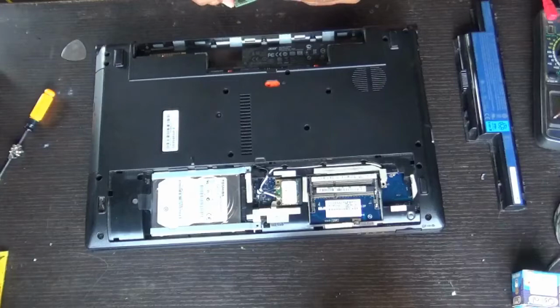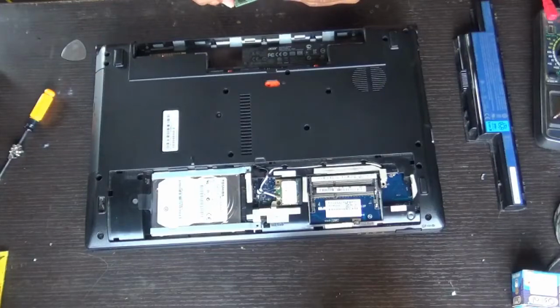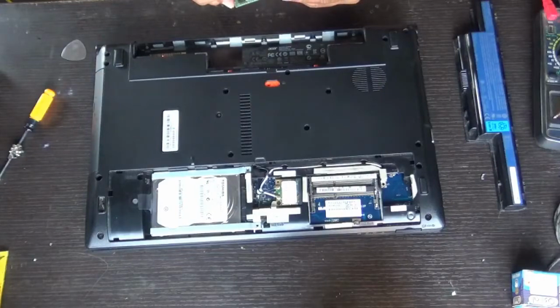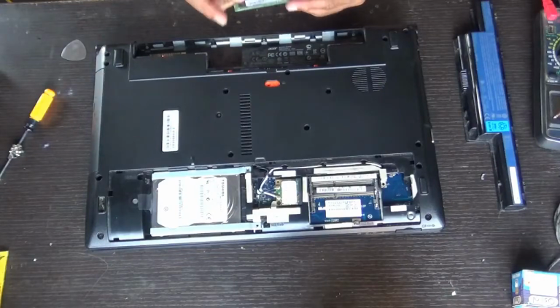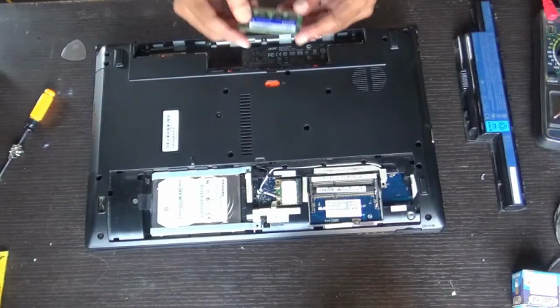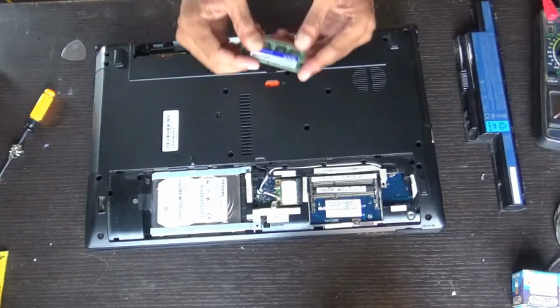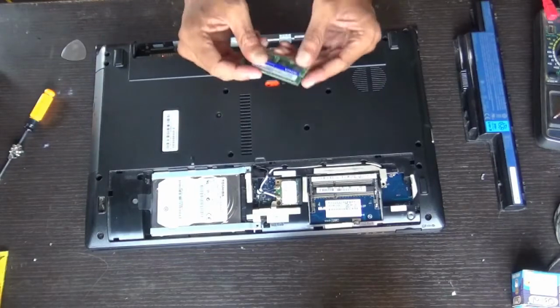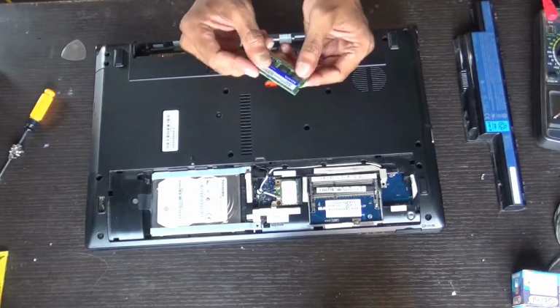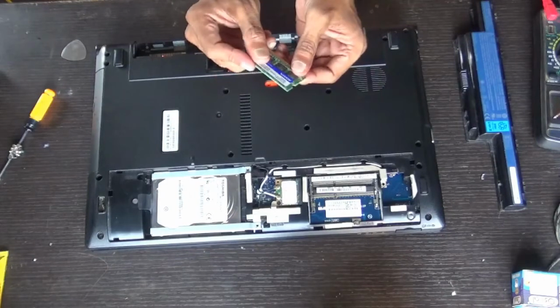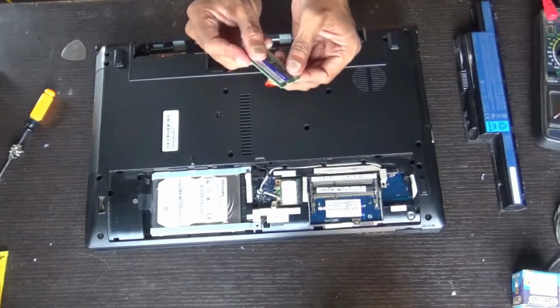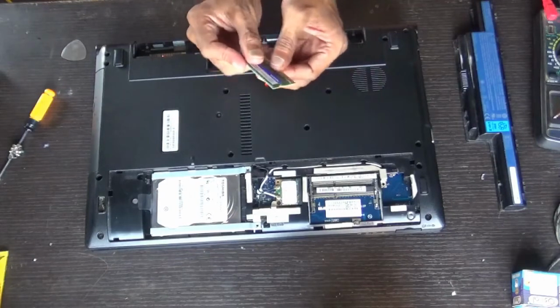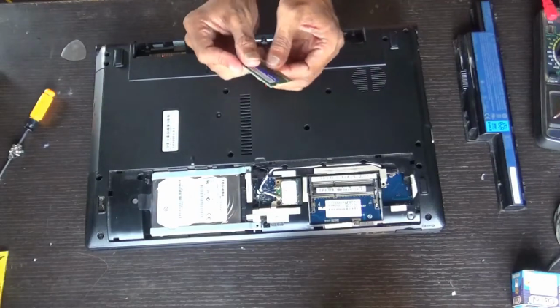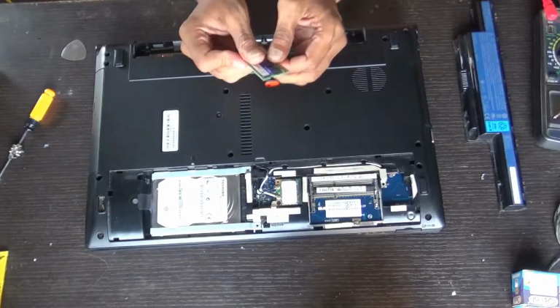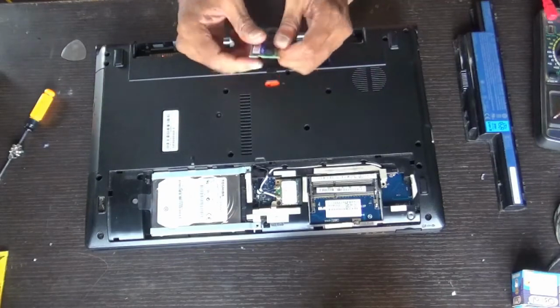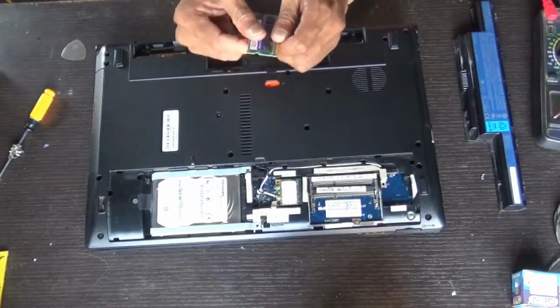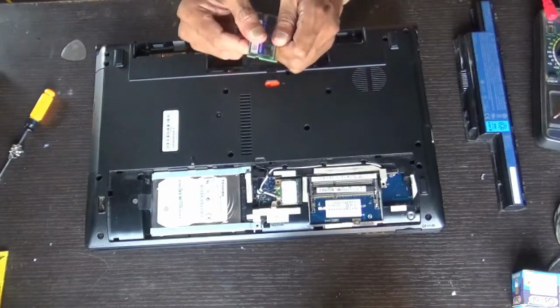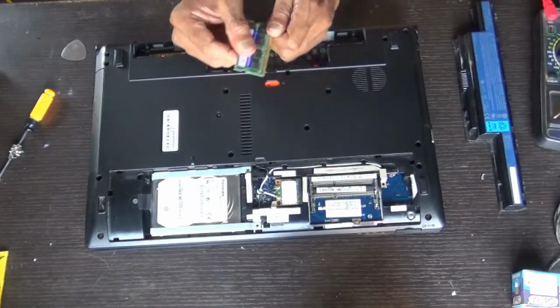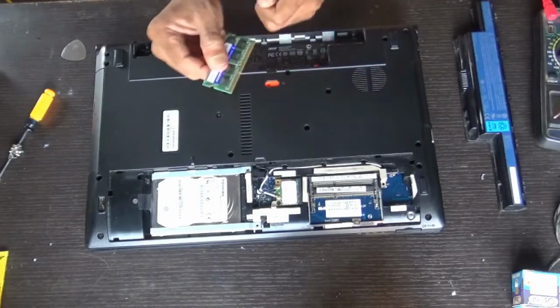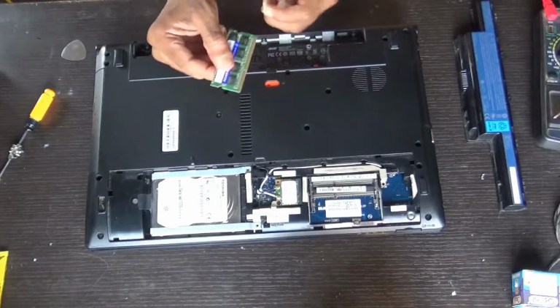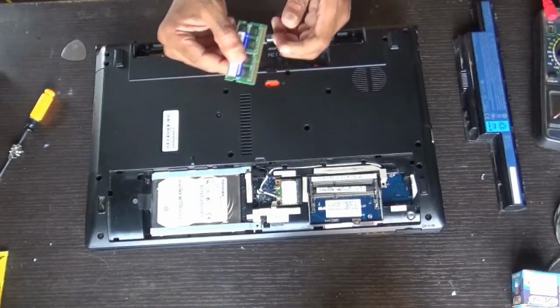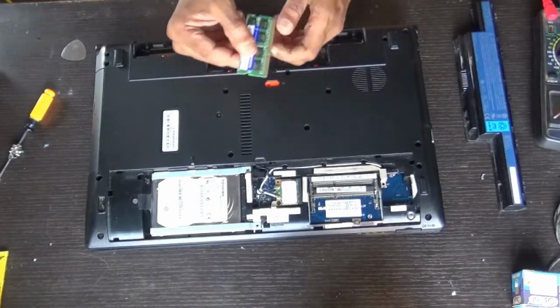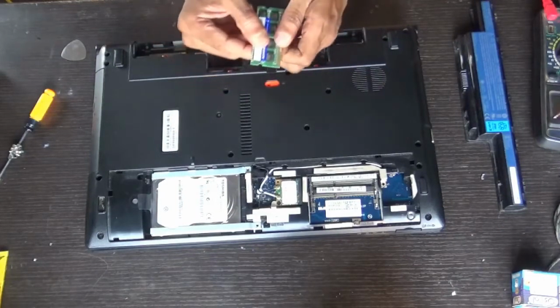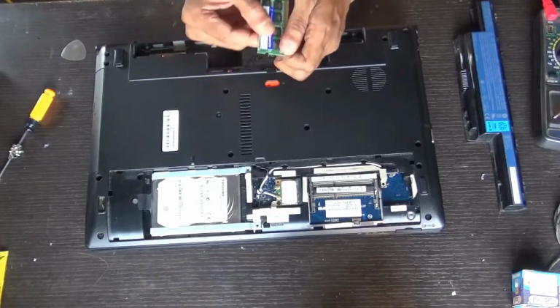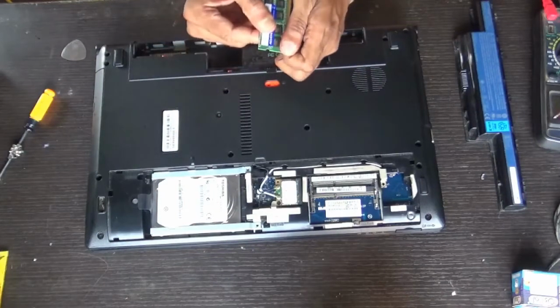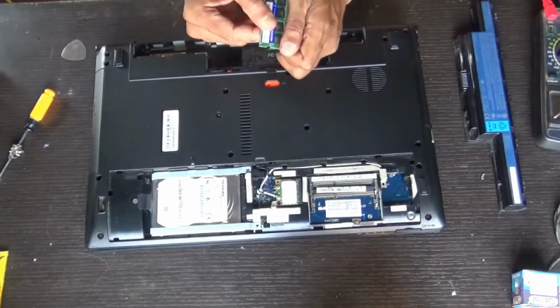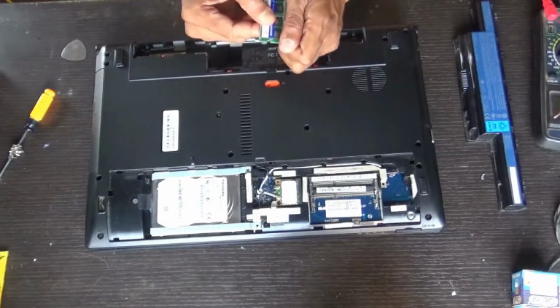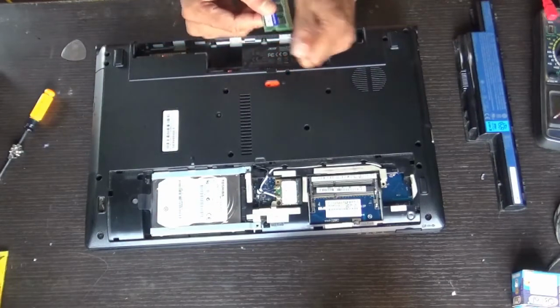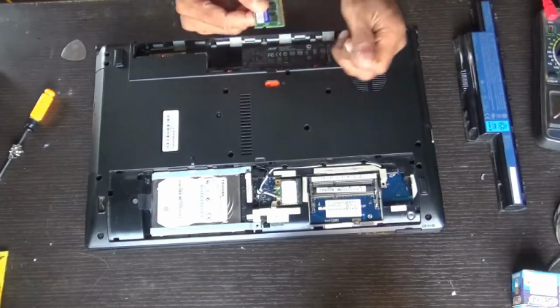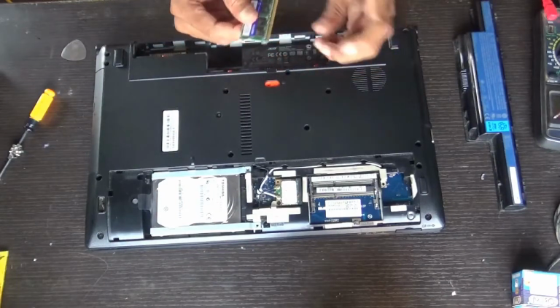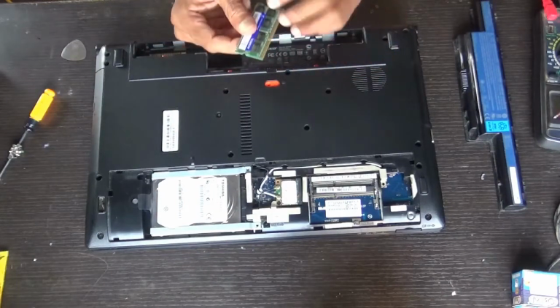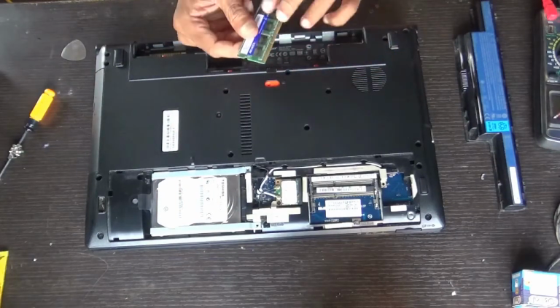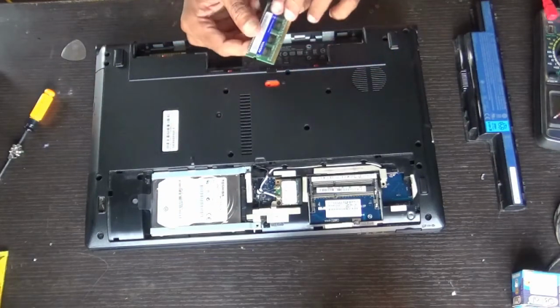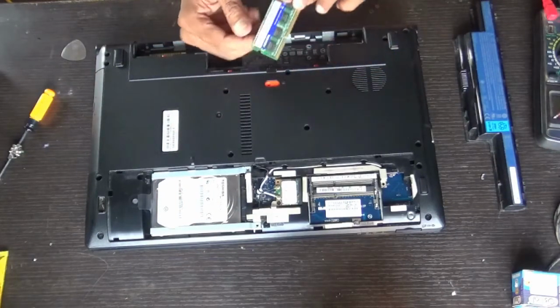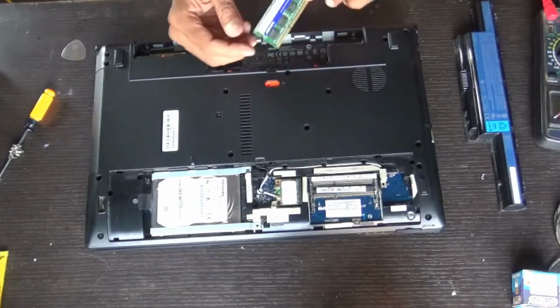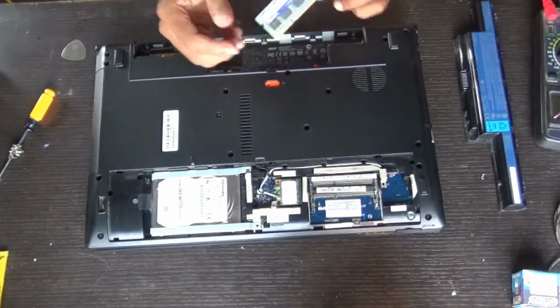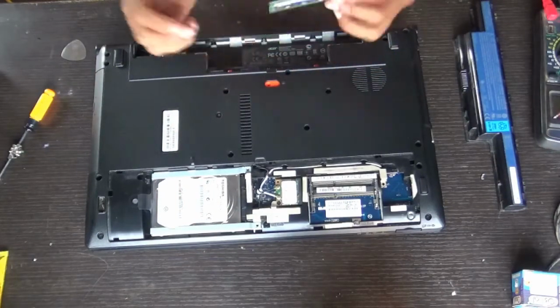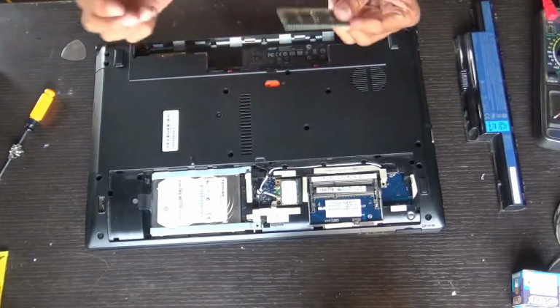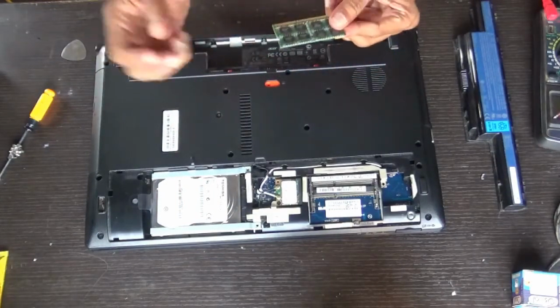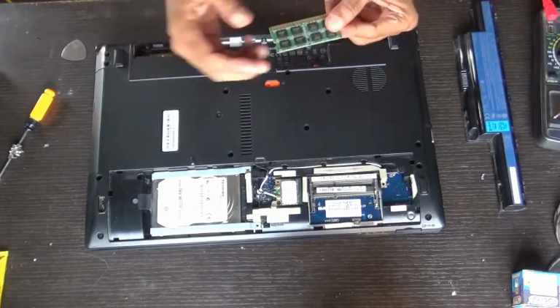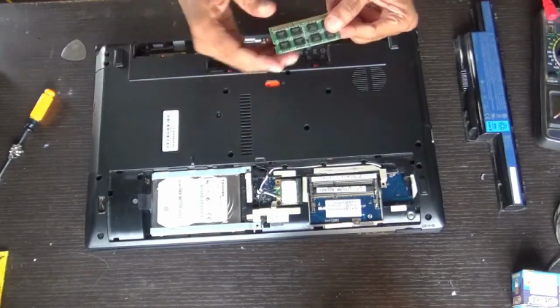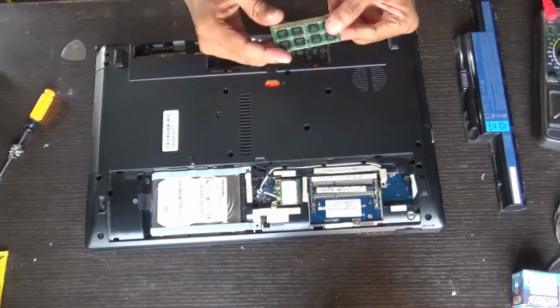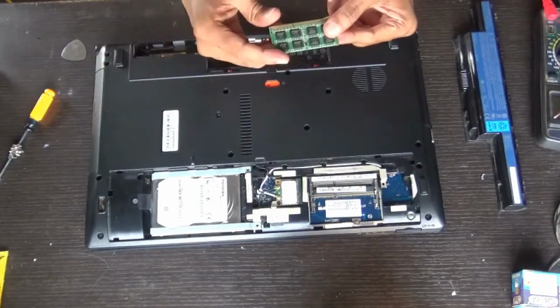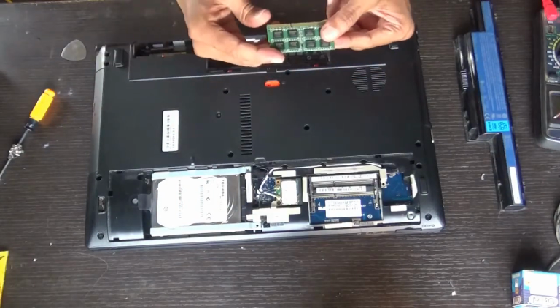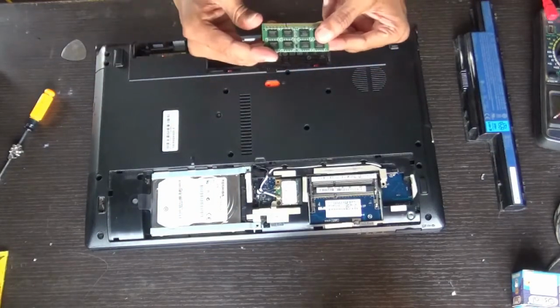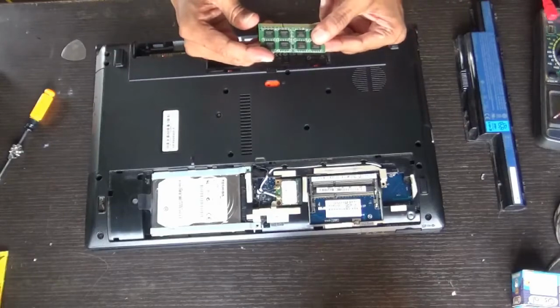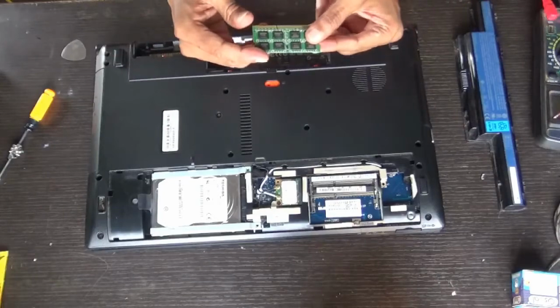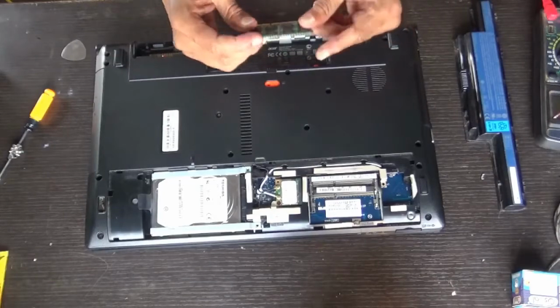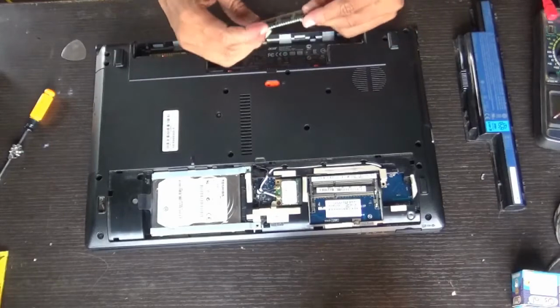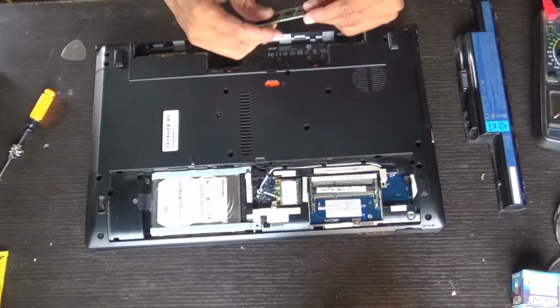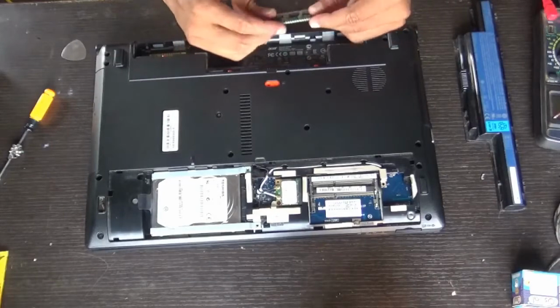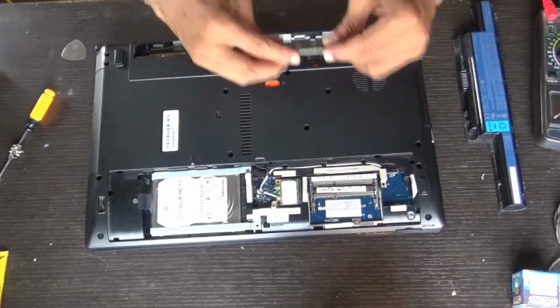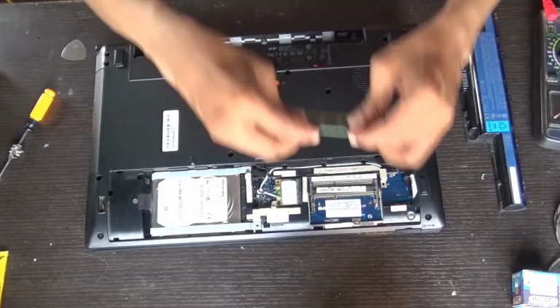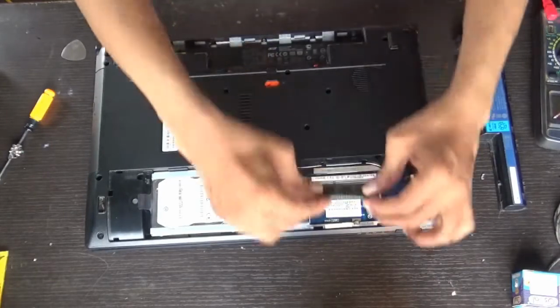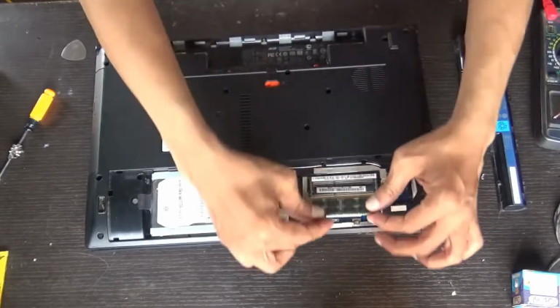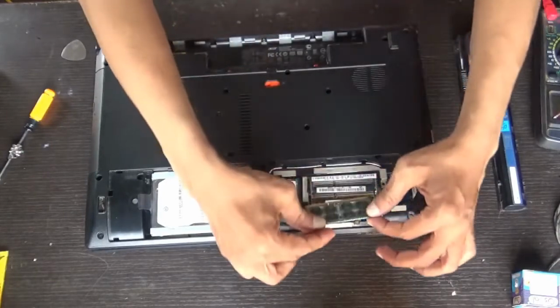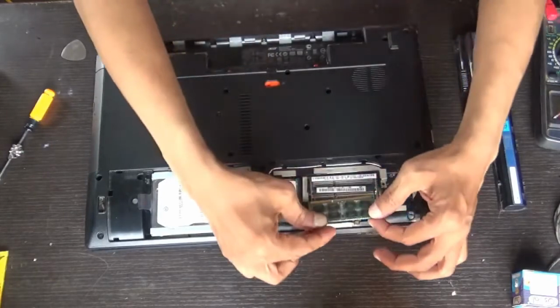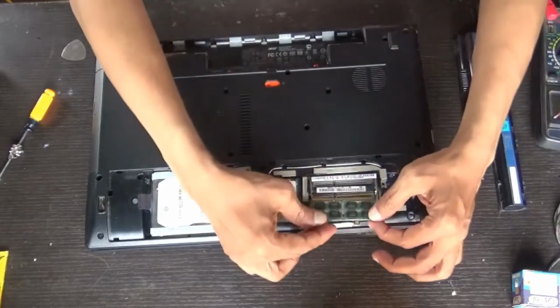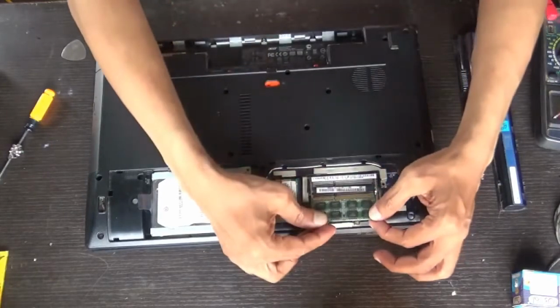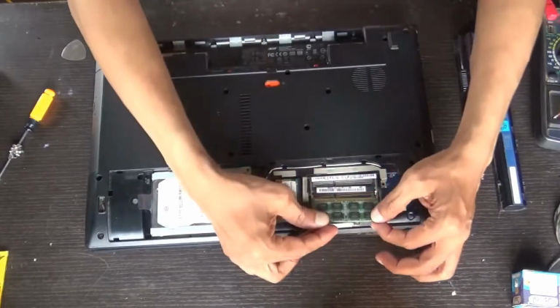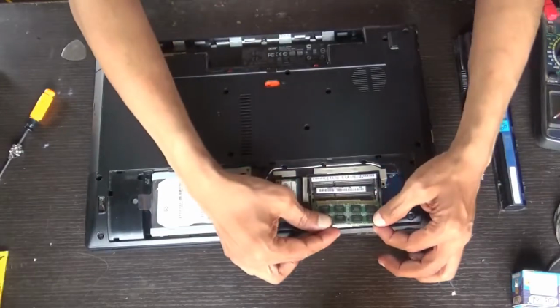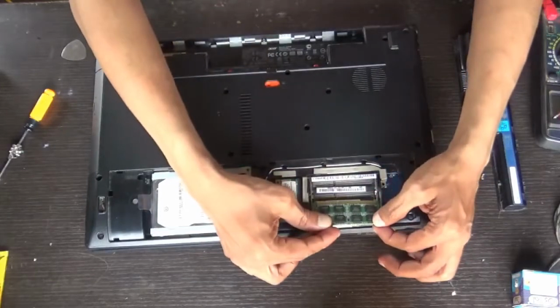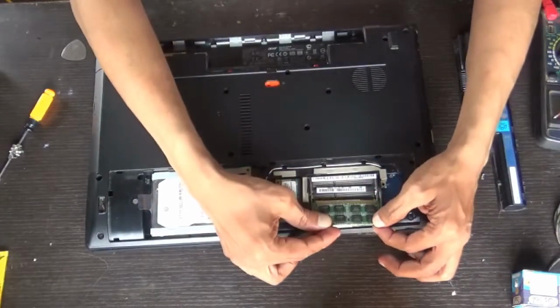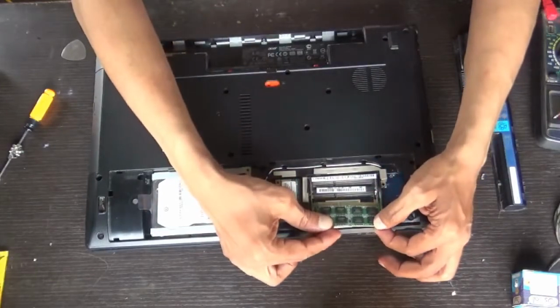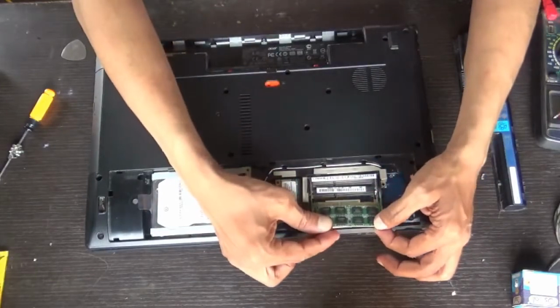This RAM is 4GB. If you want, you can insert one more 4GB and upgrade it to 8GB.